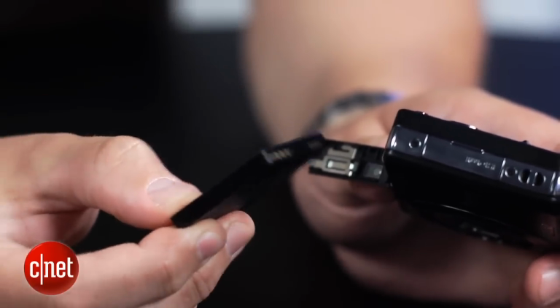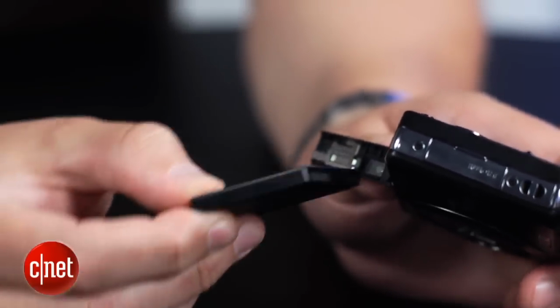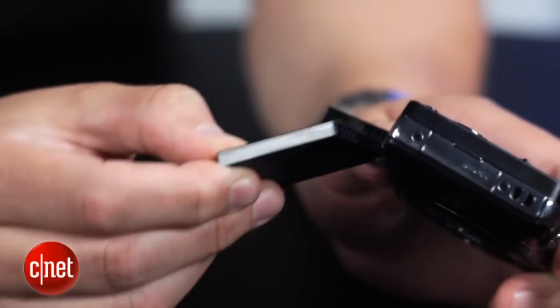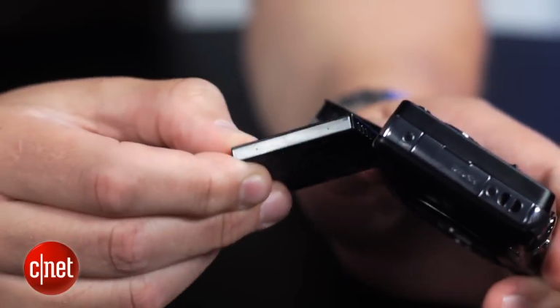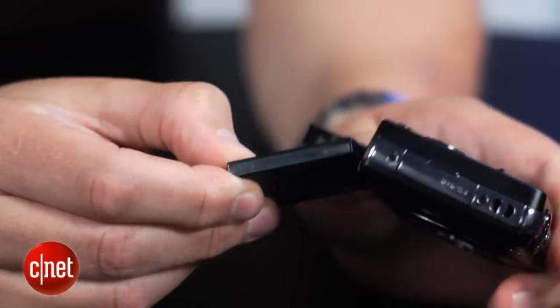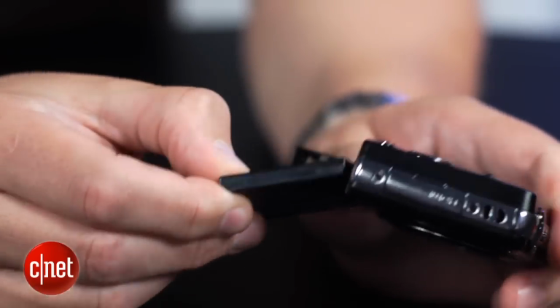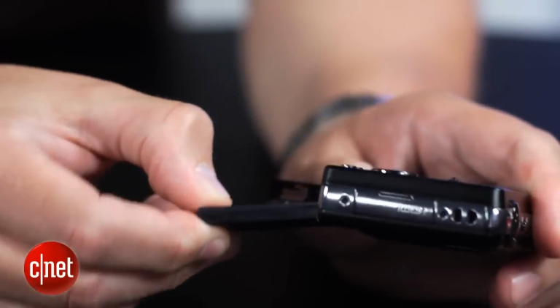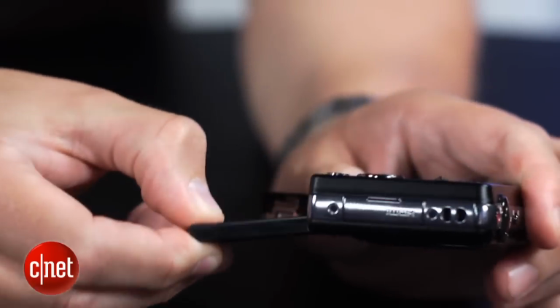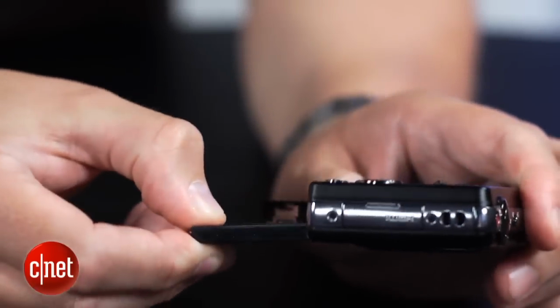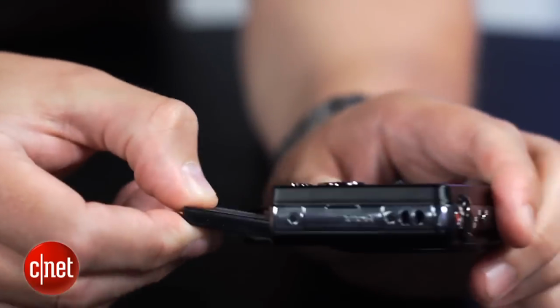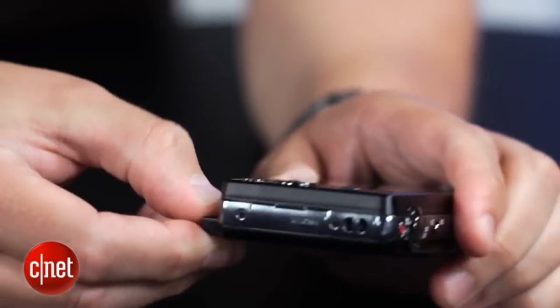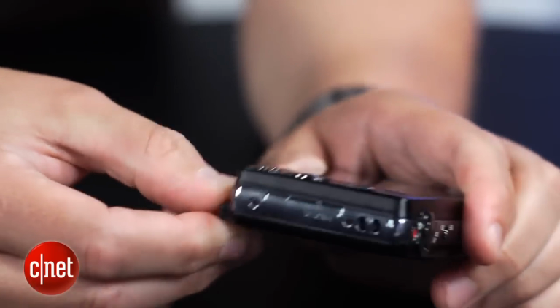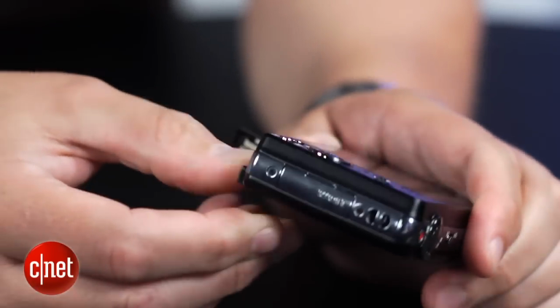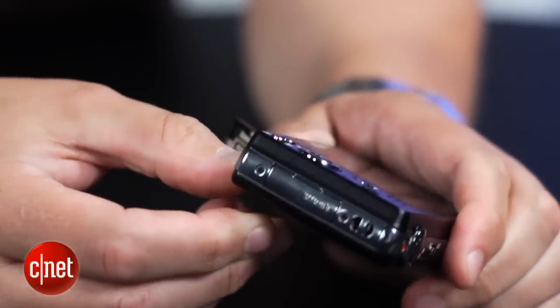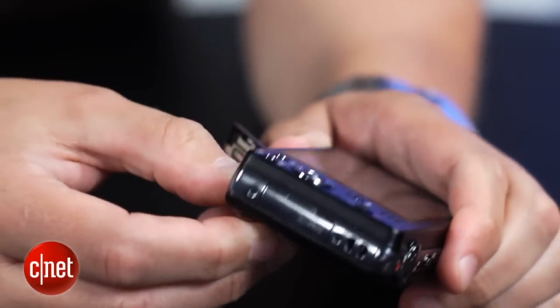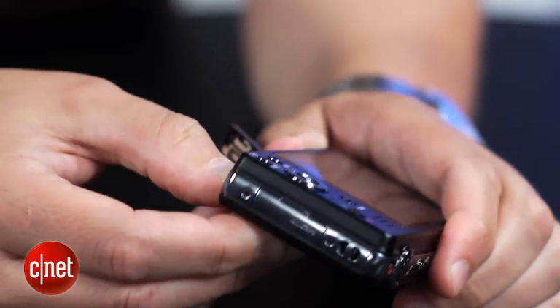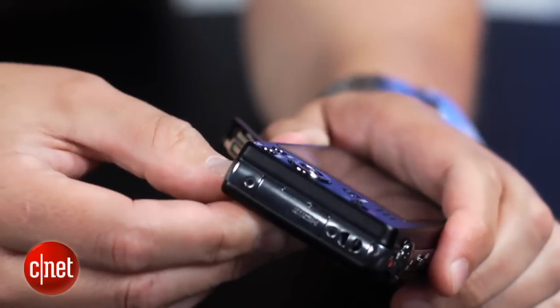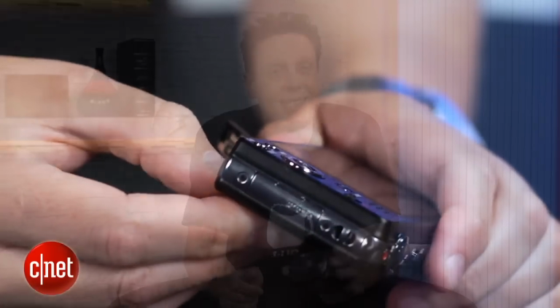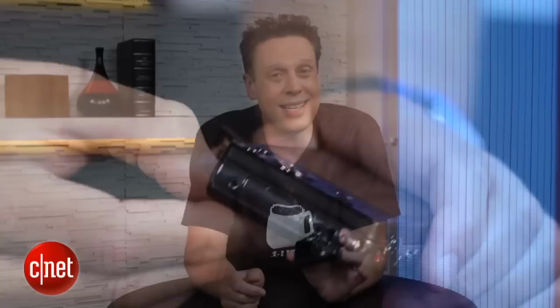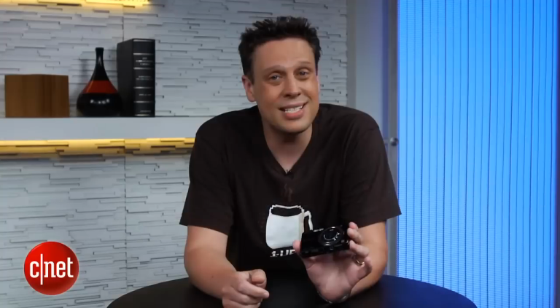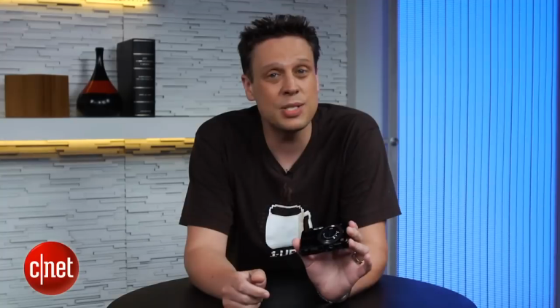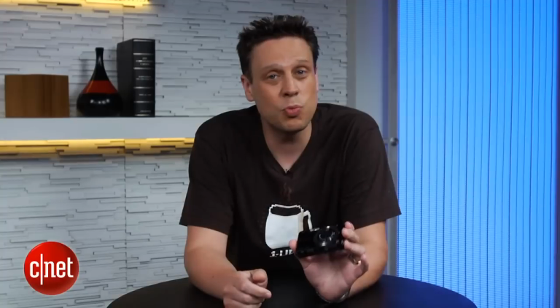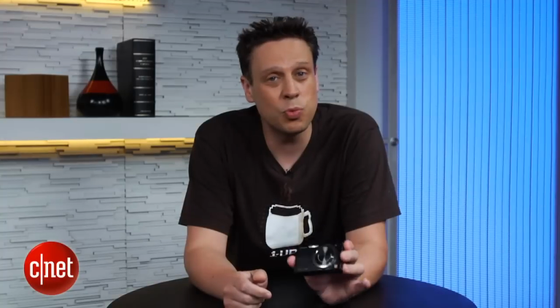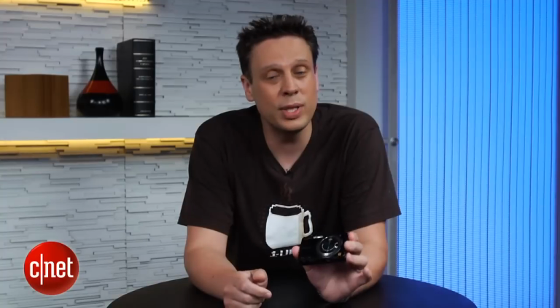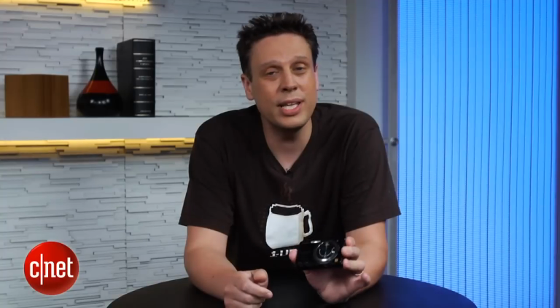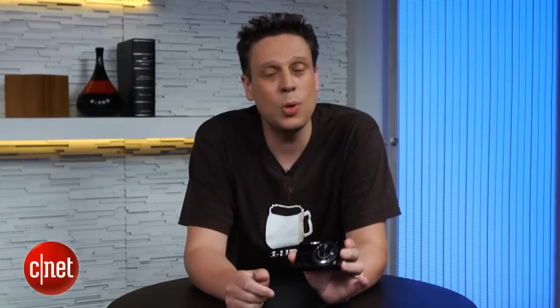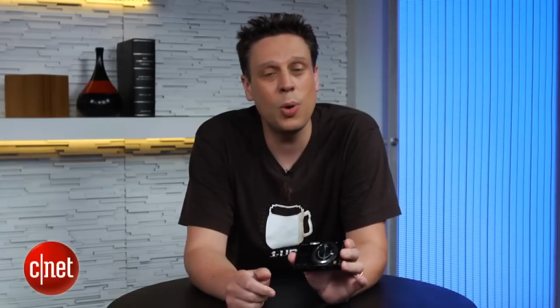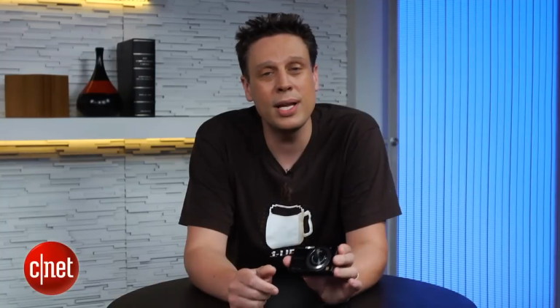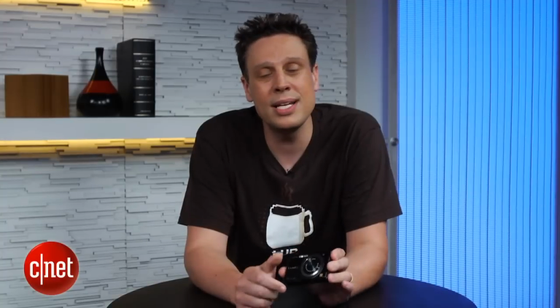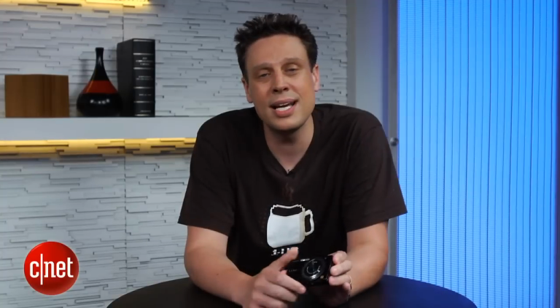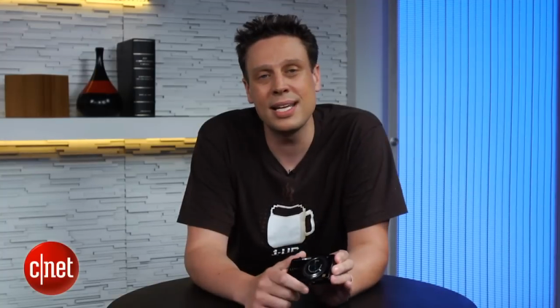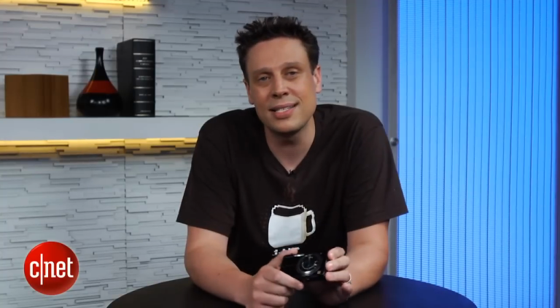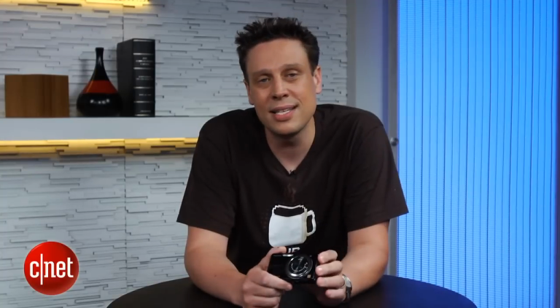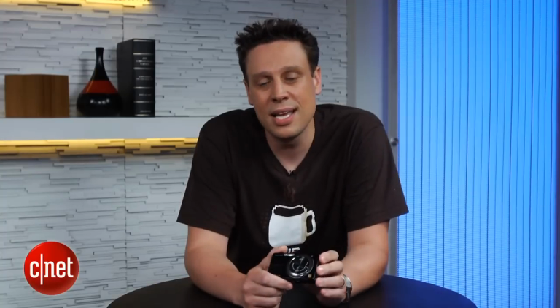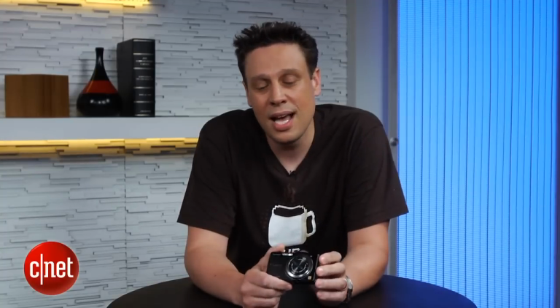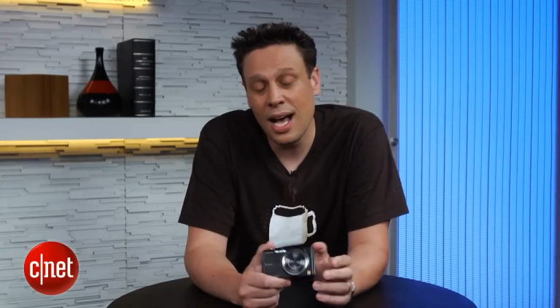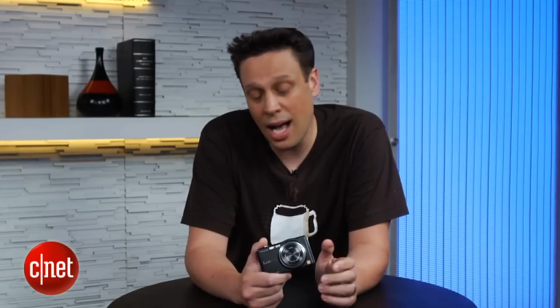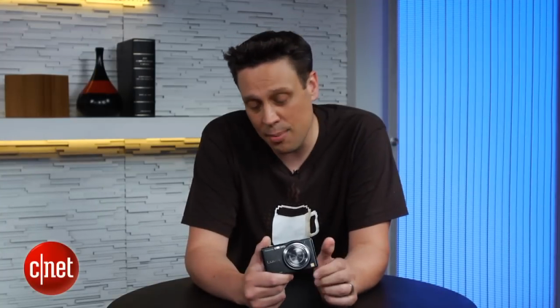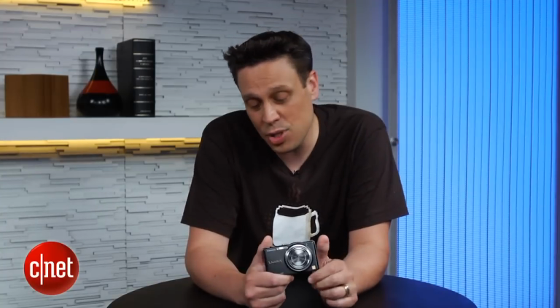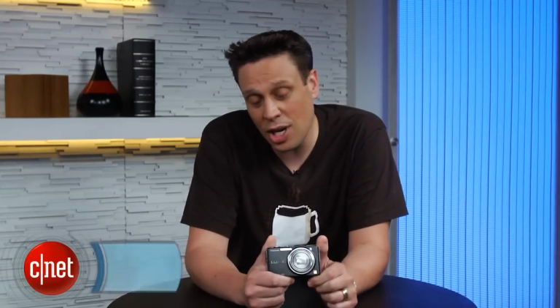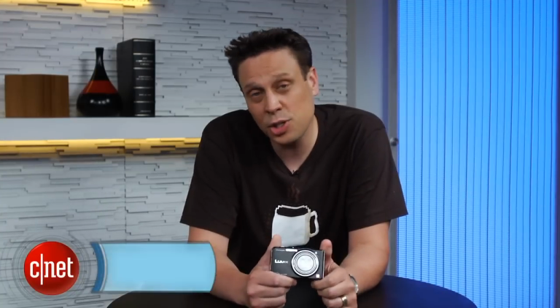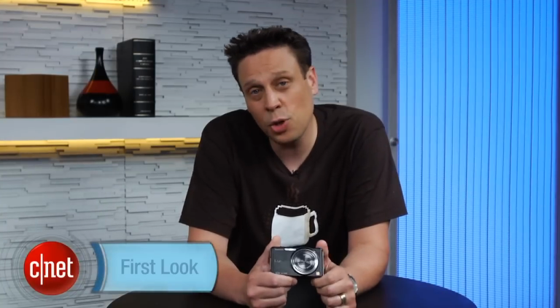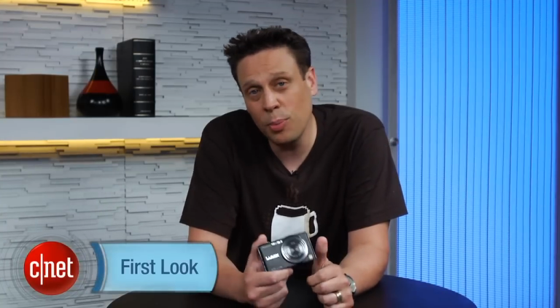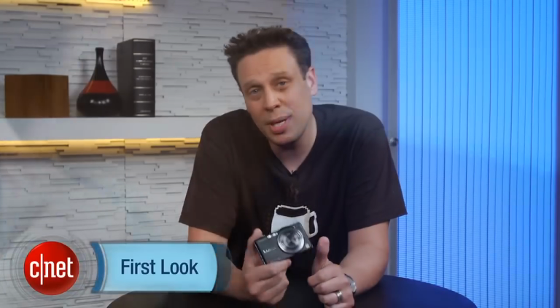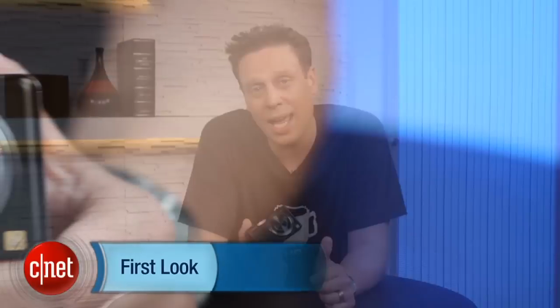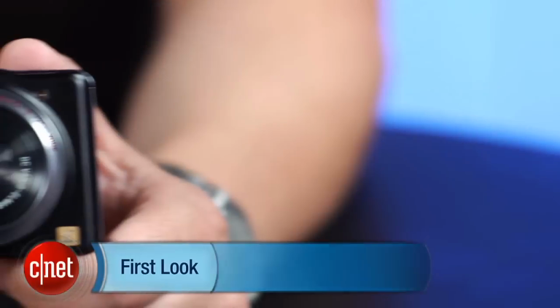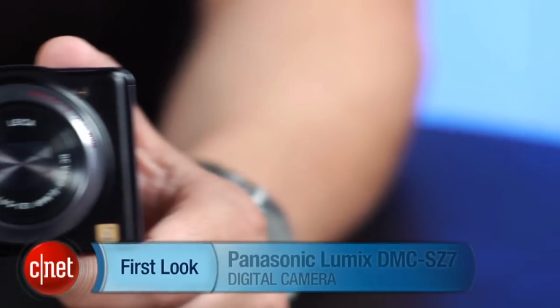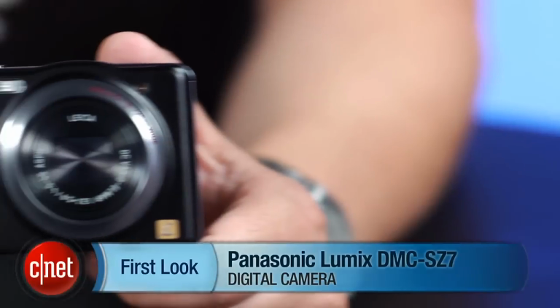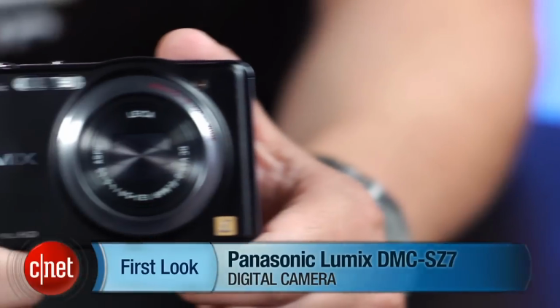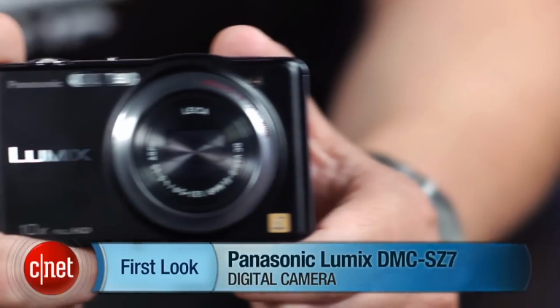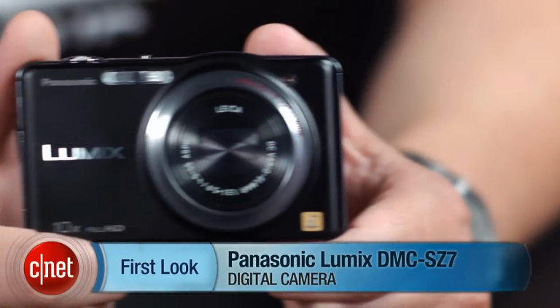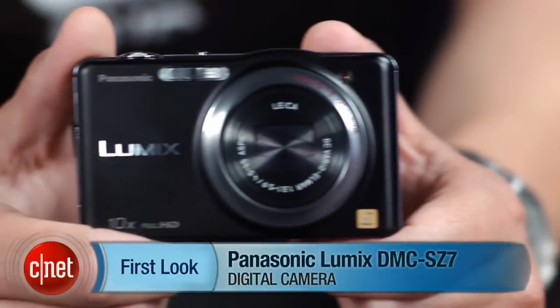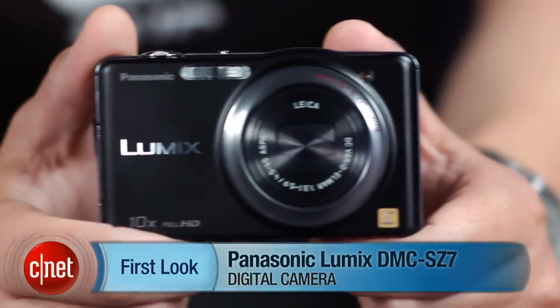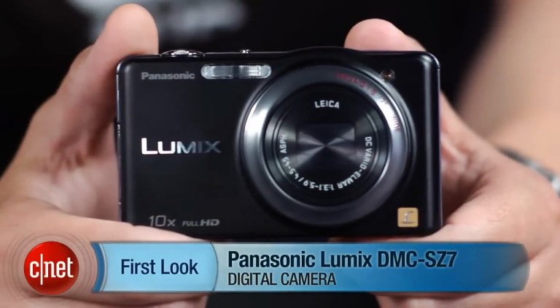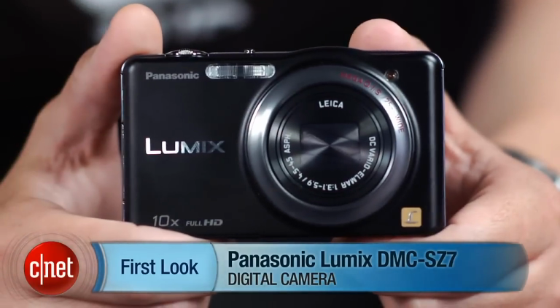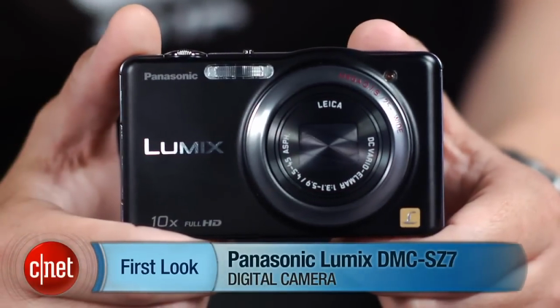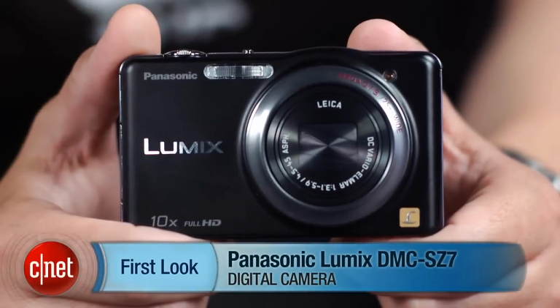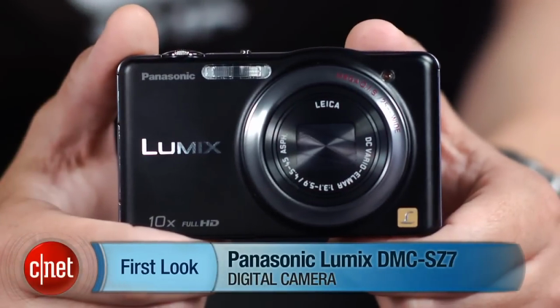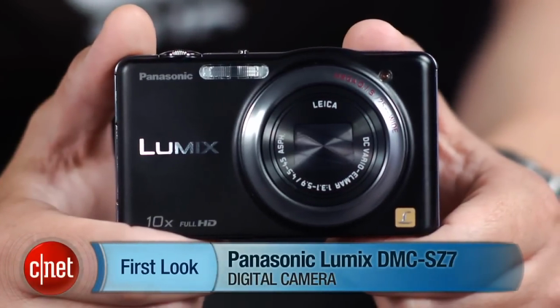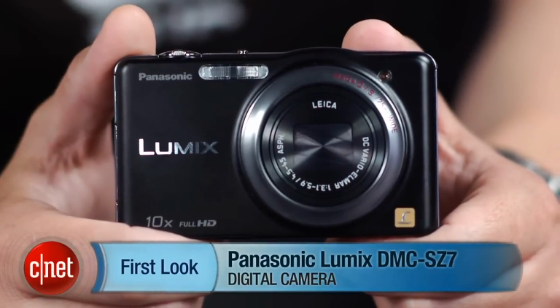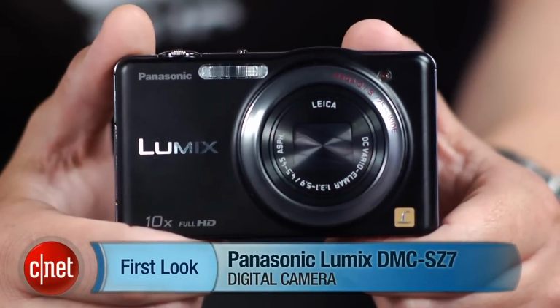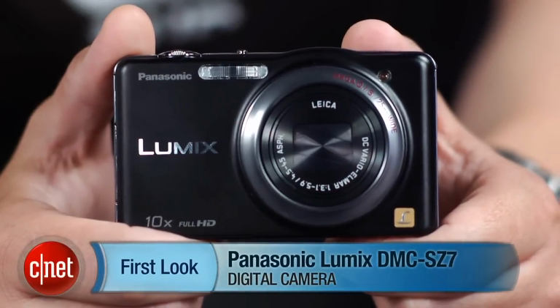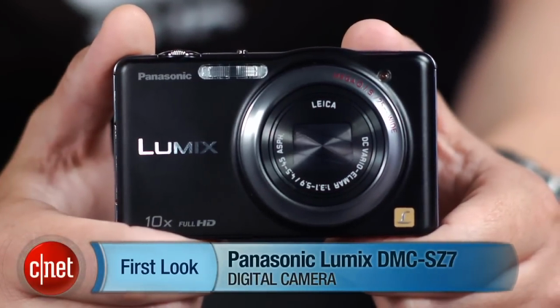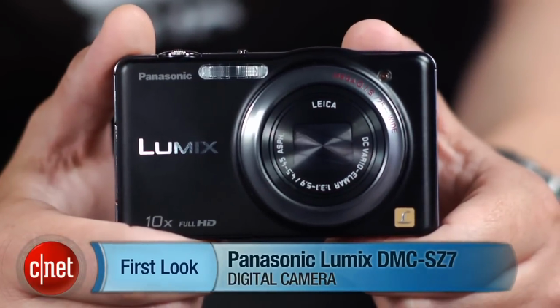But otherwise, for its price, it's really quite nice. I'm Josh Goldman, and that's the Panasonic SZ7.